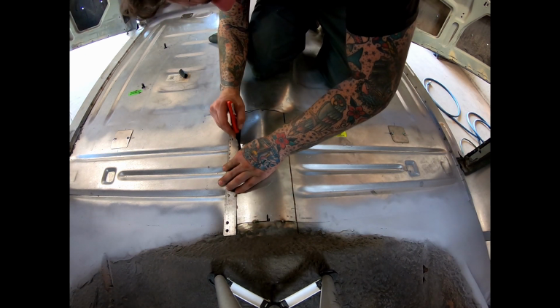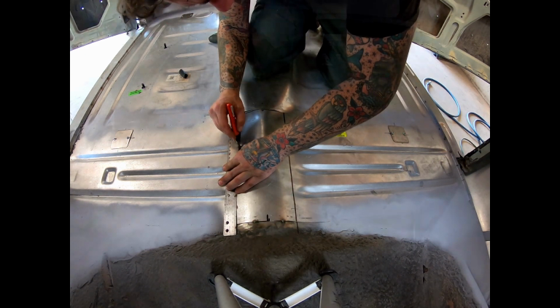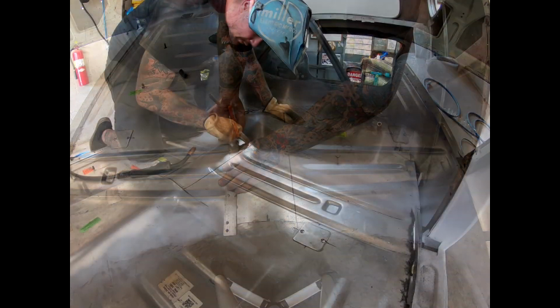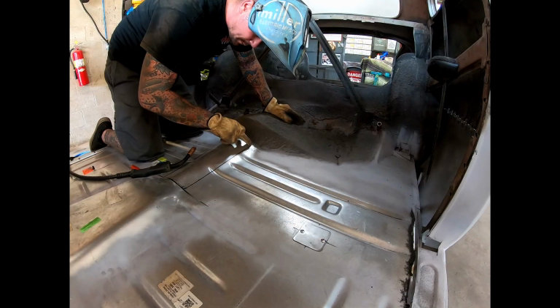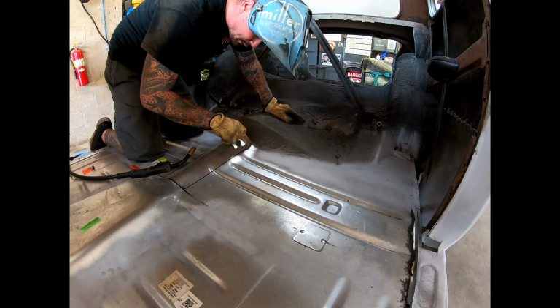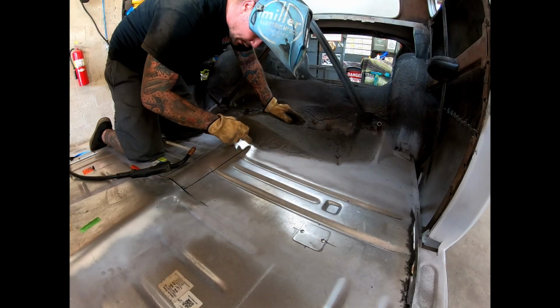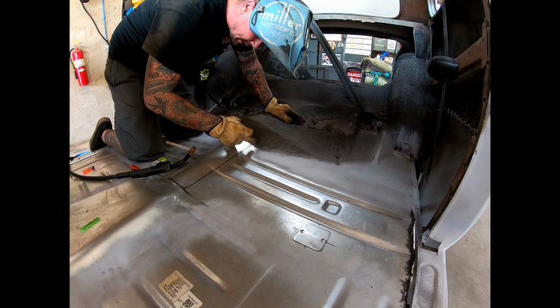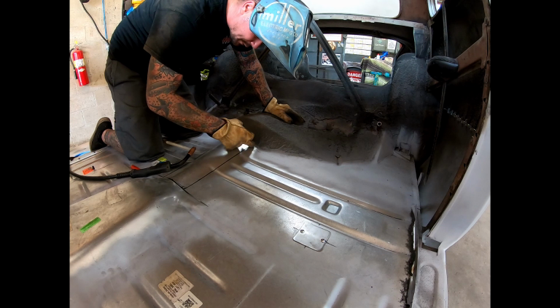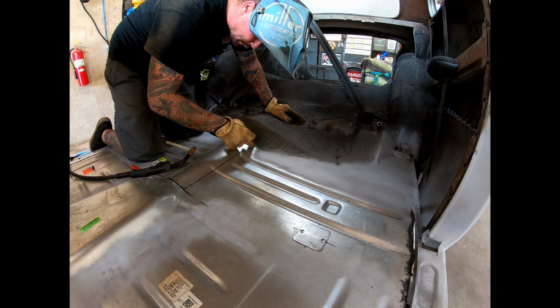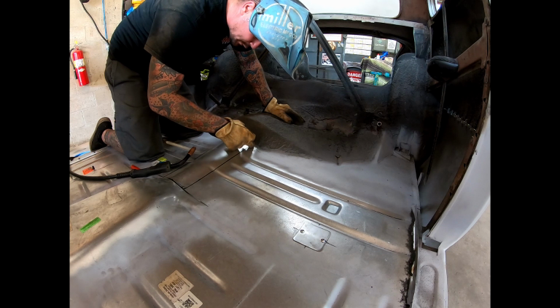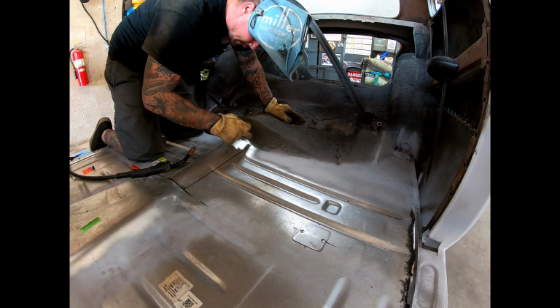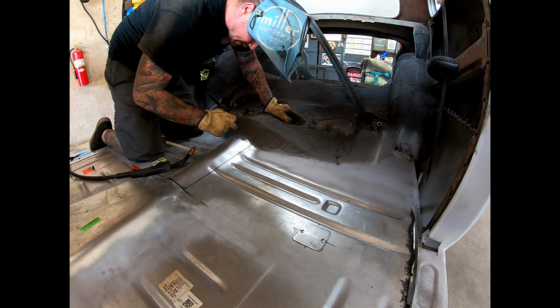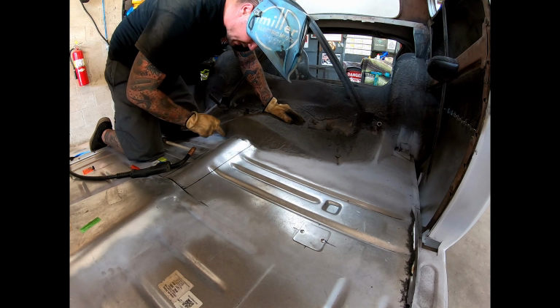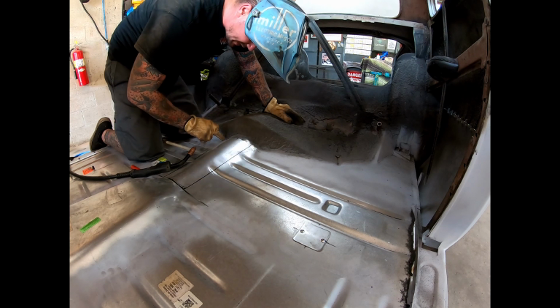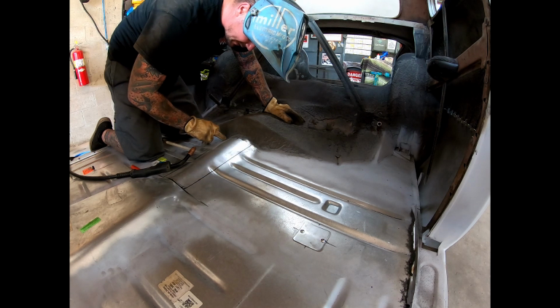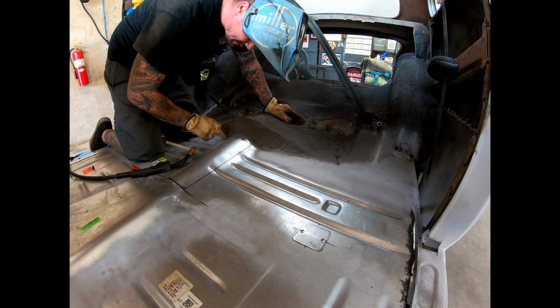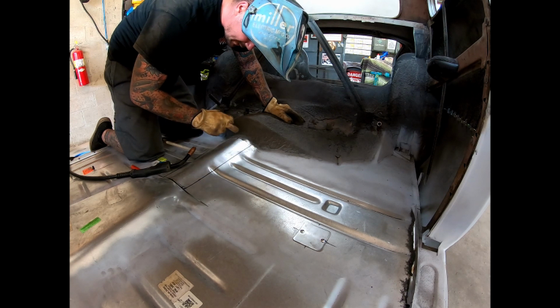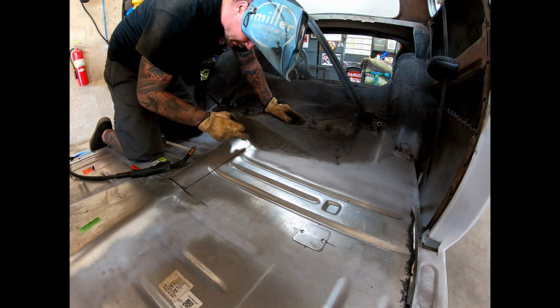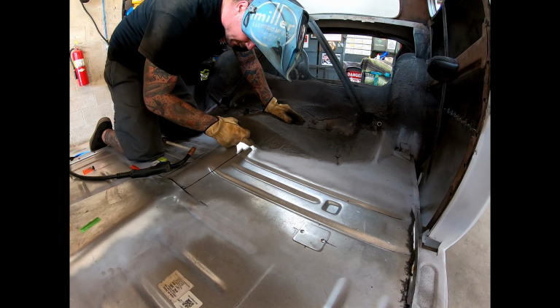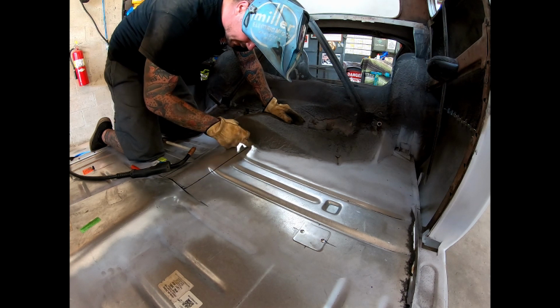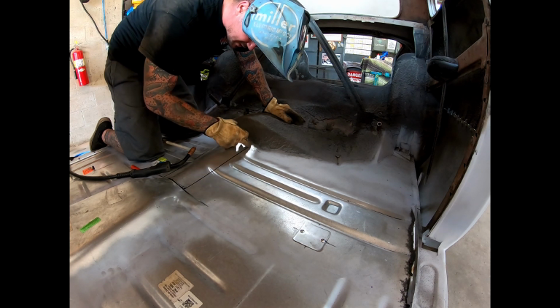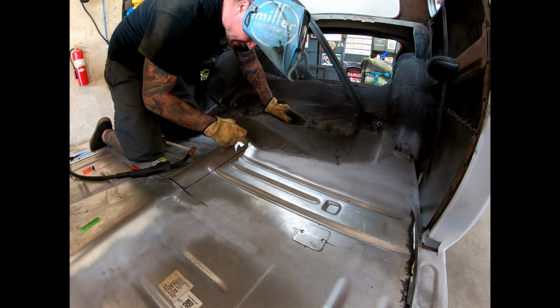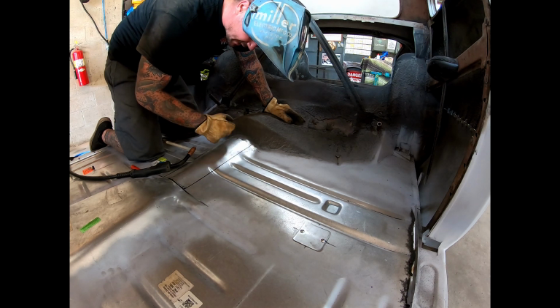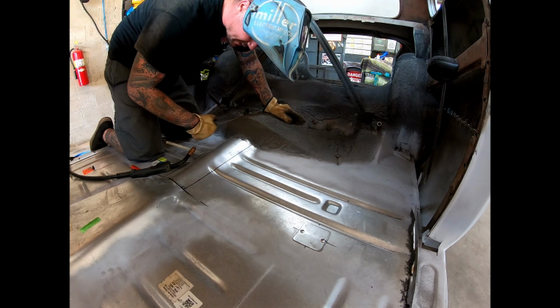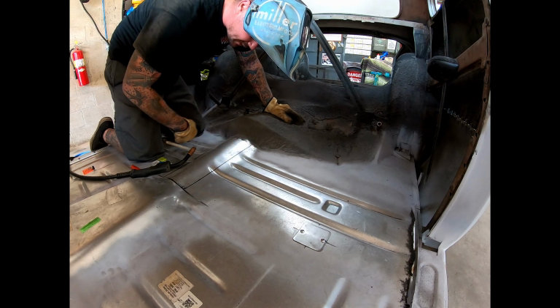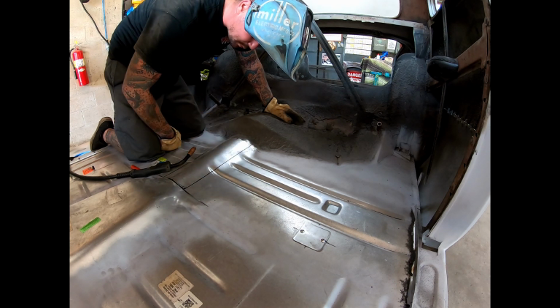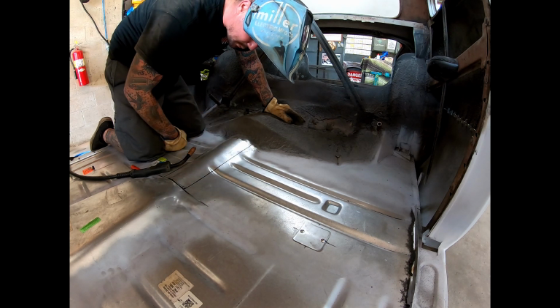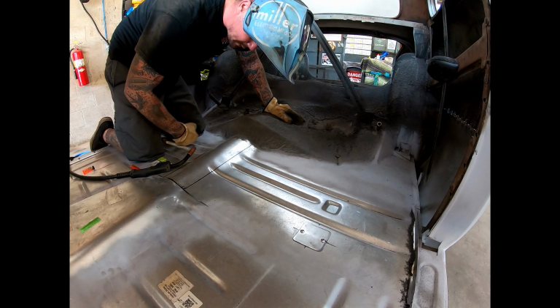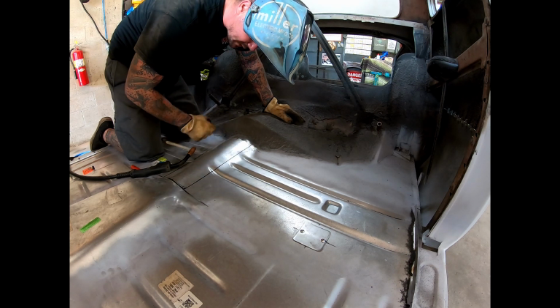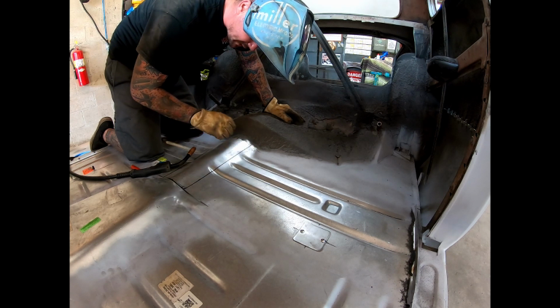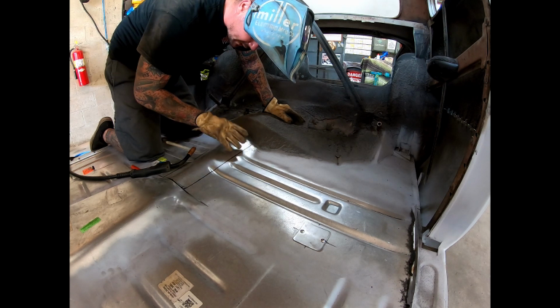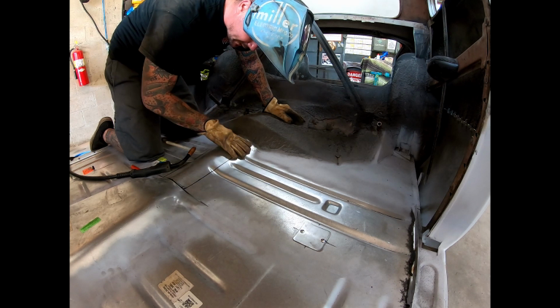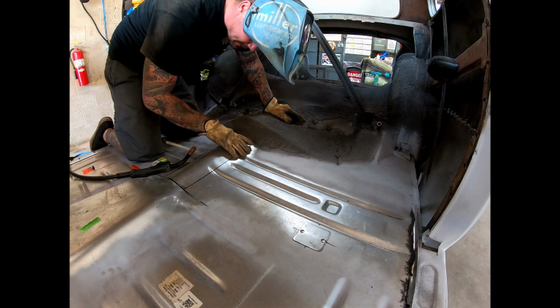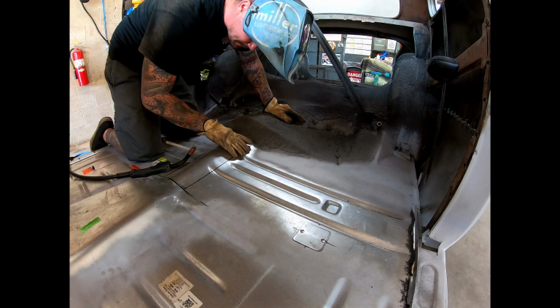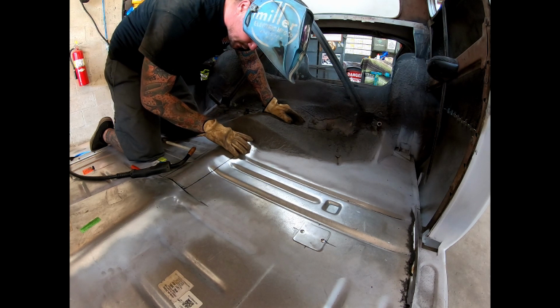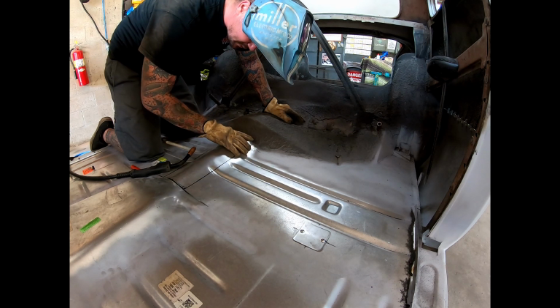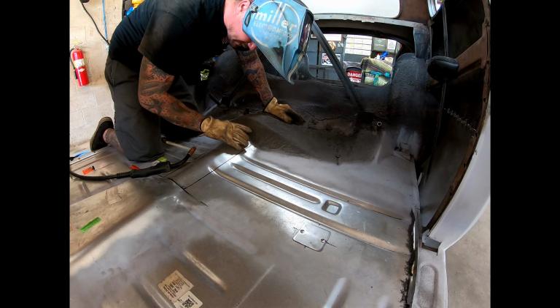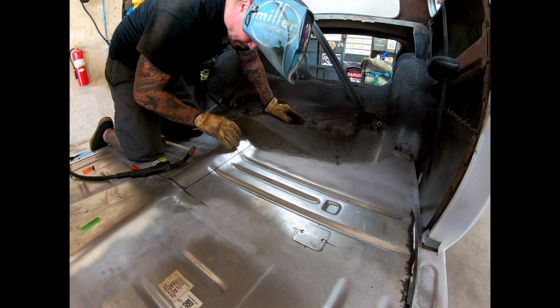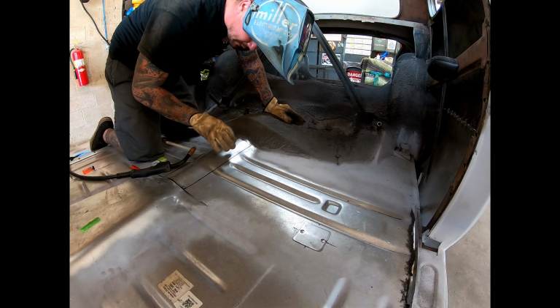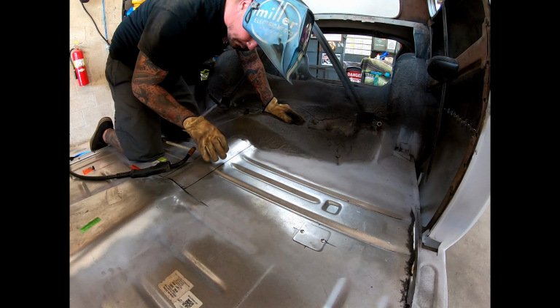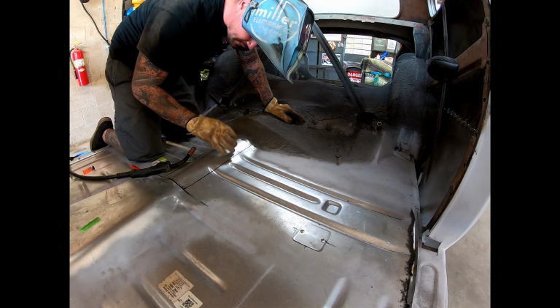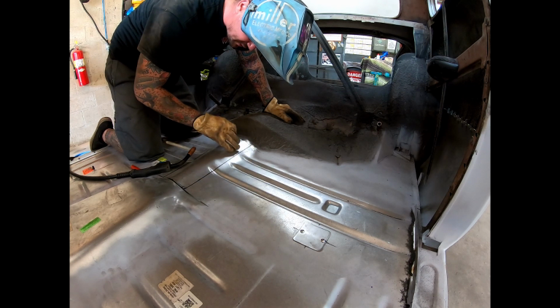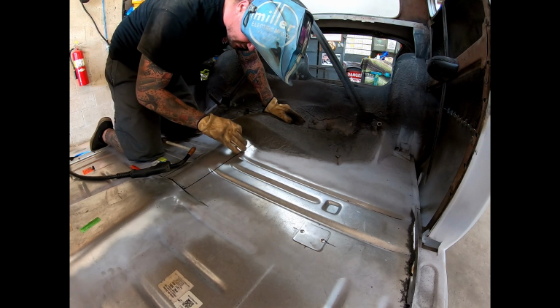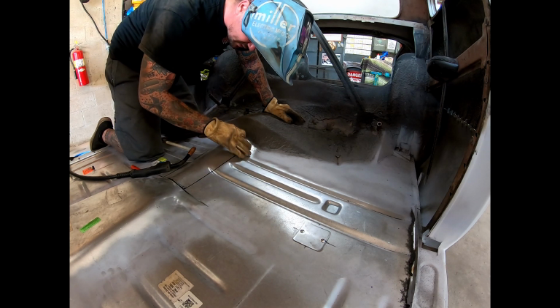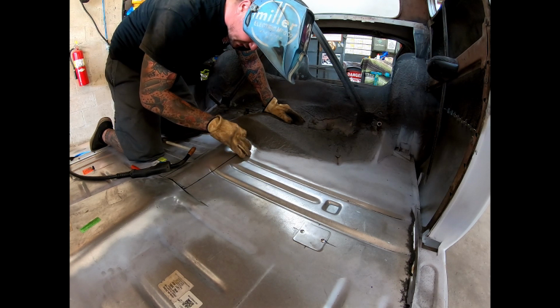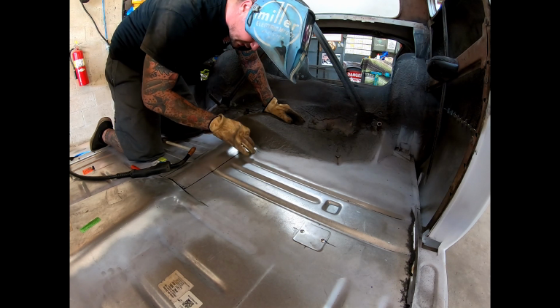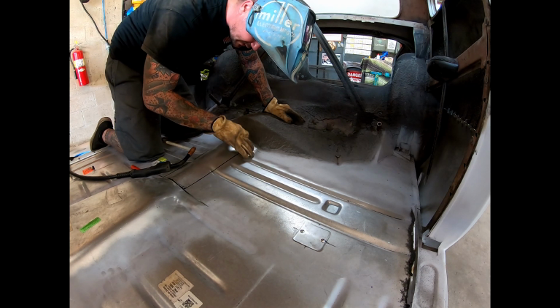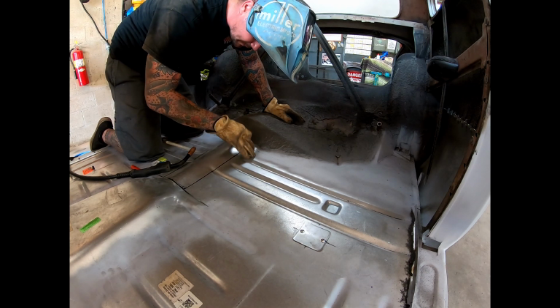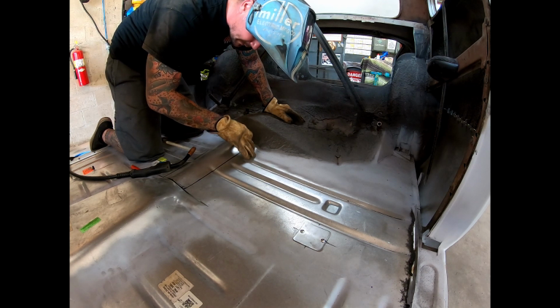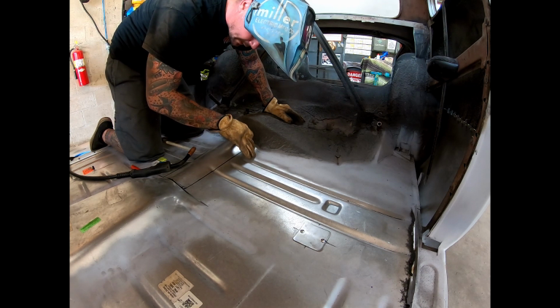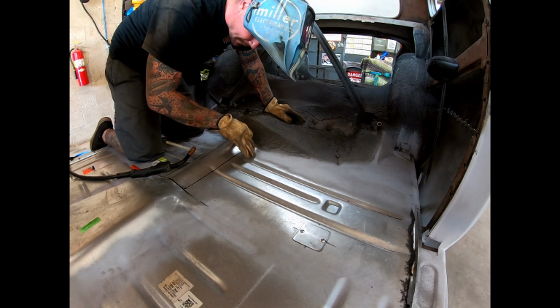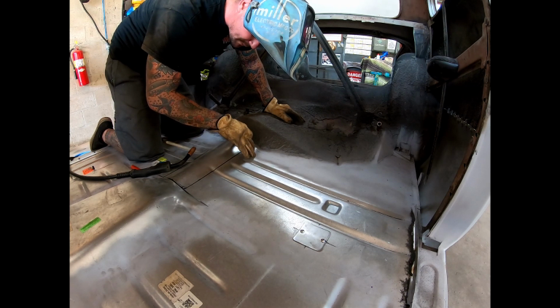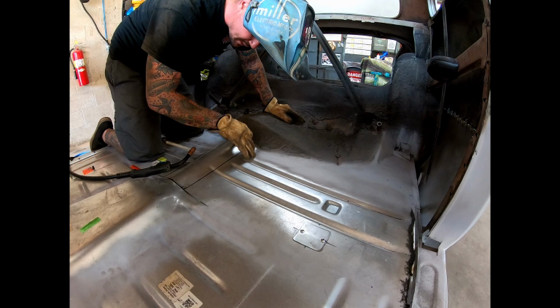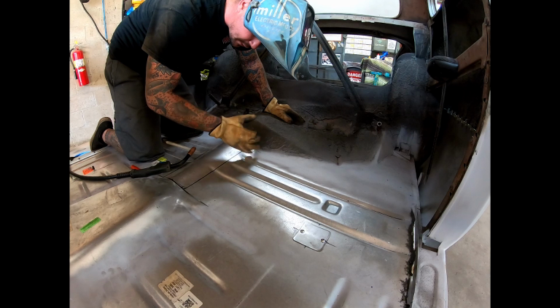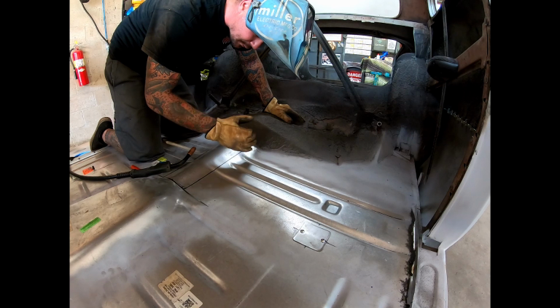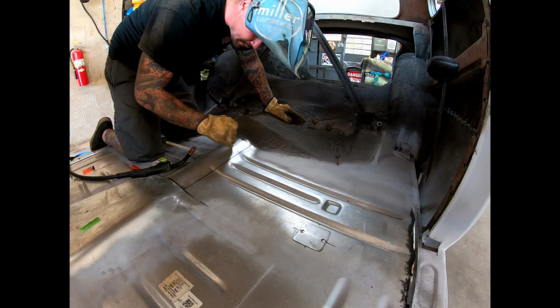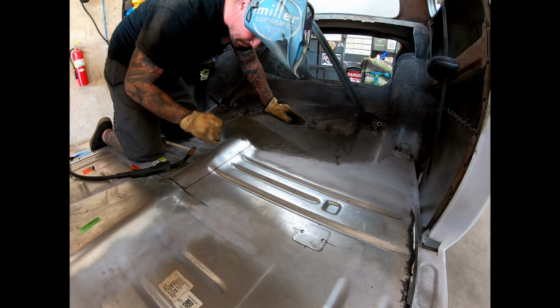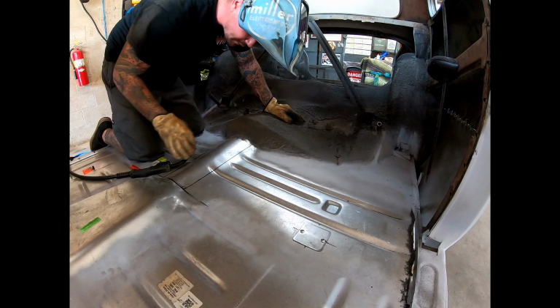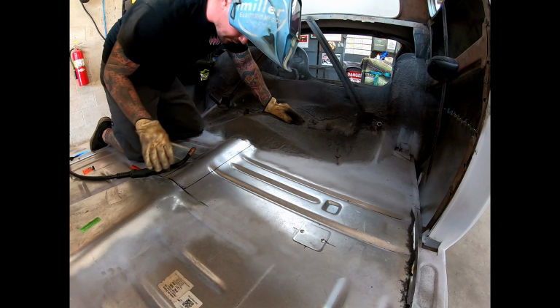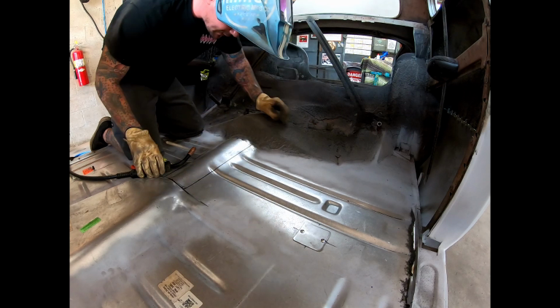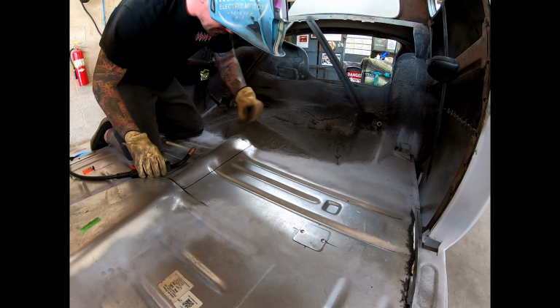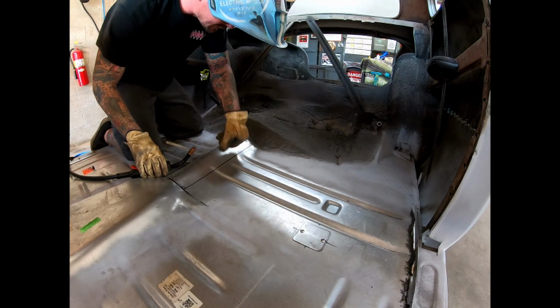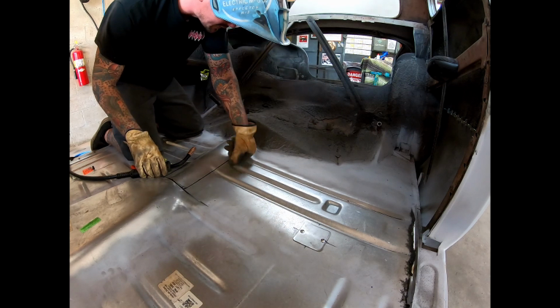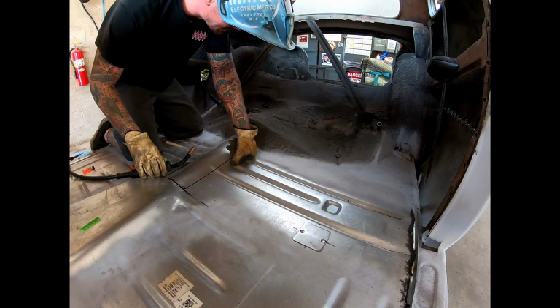I'm going to go ahead and throw a quick tack on each side of where we're going to cut, just so once this is cut it doesn't move around.